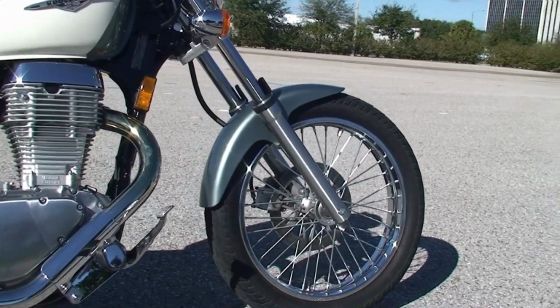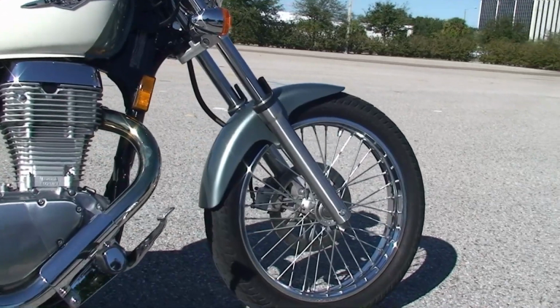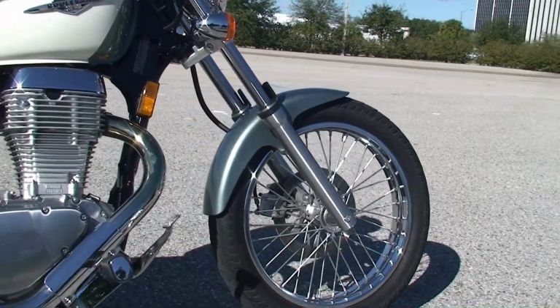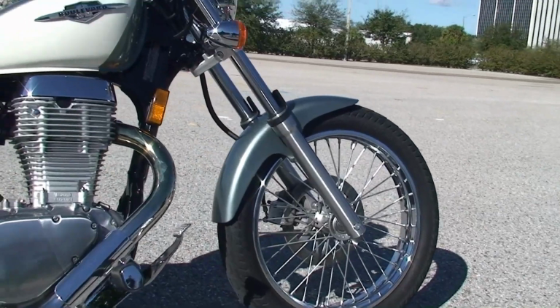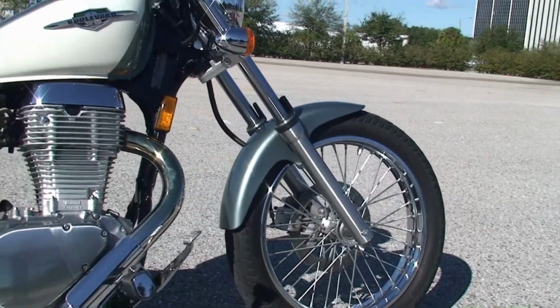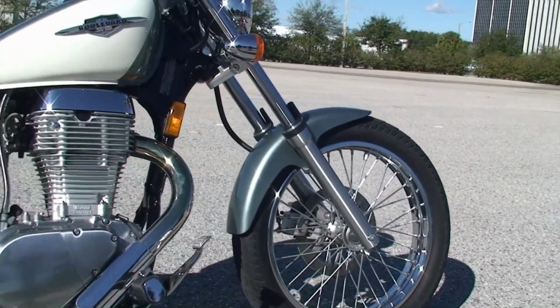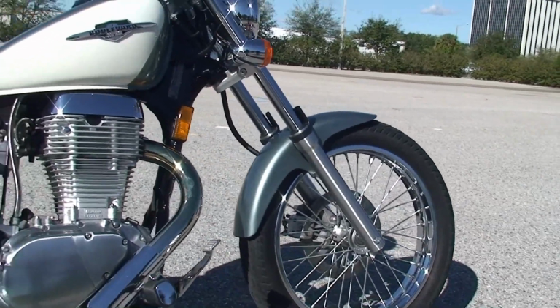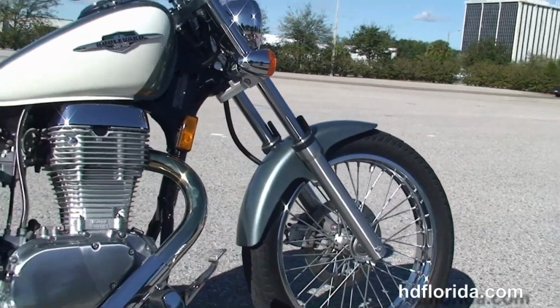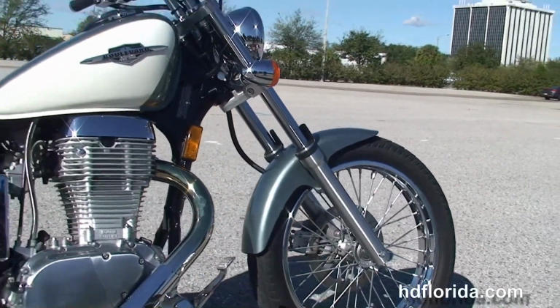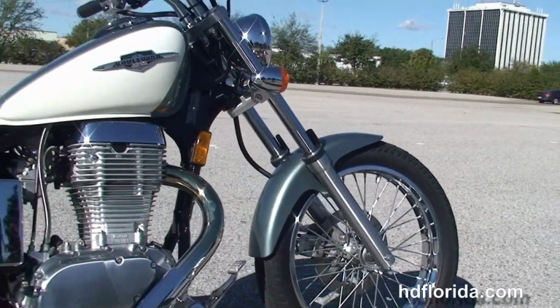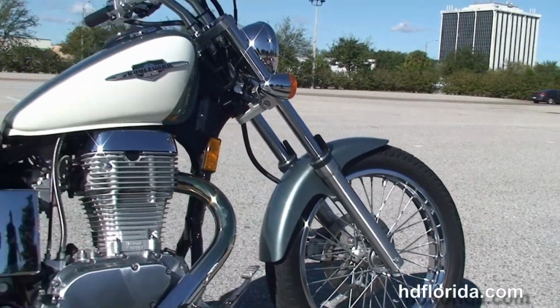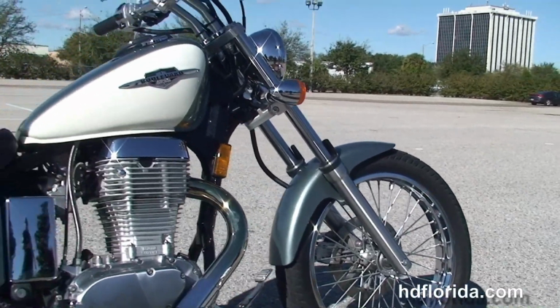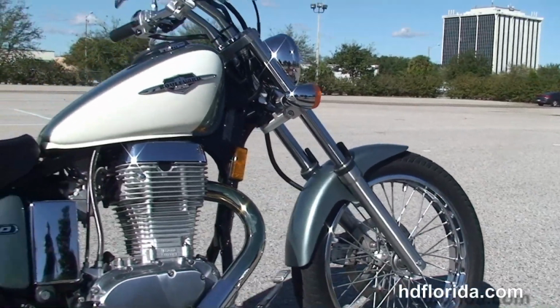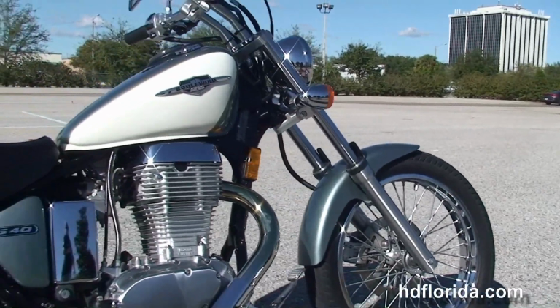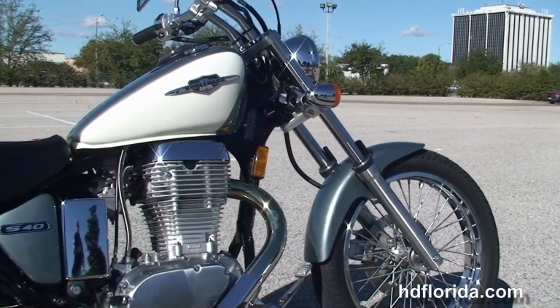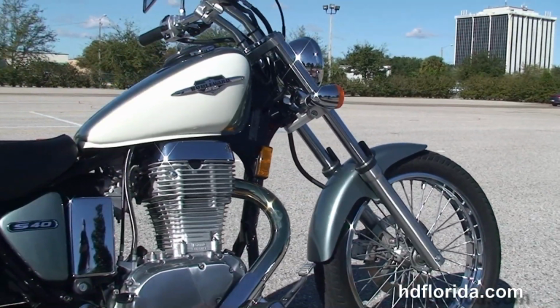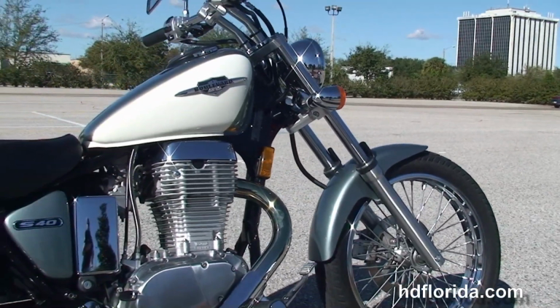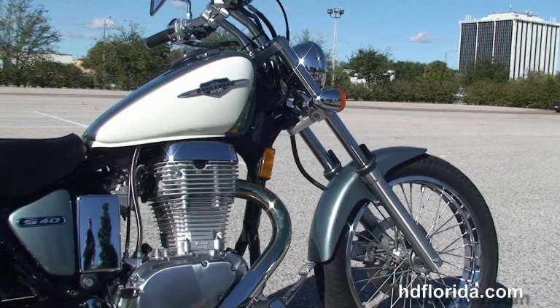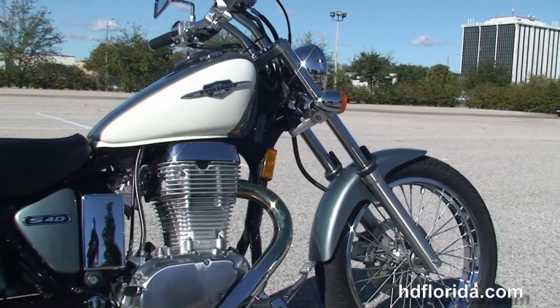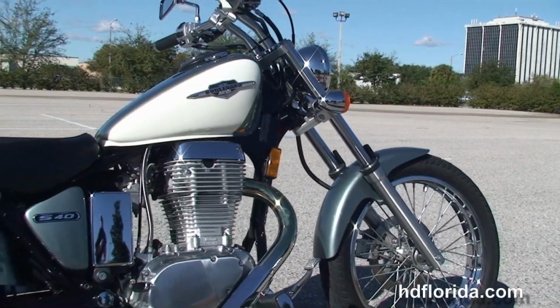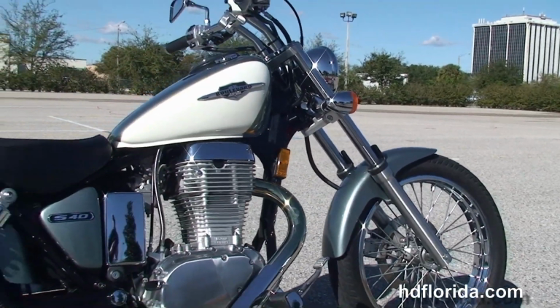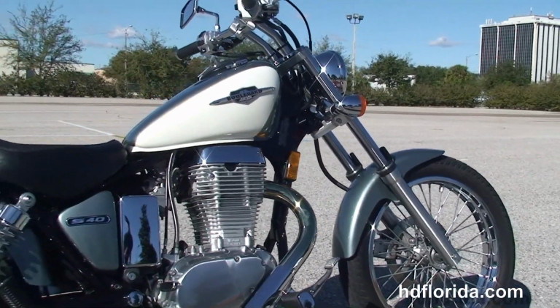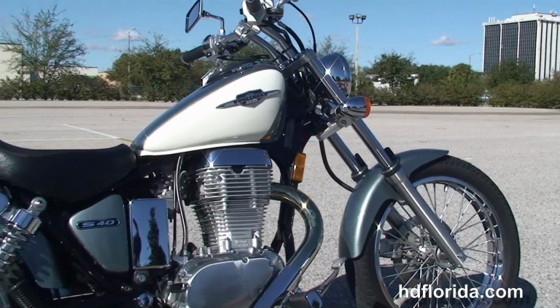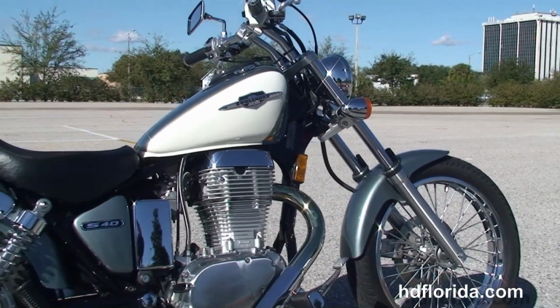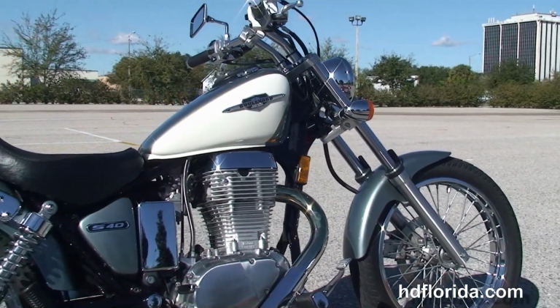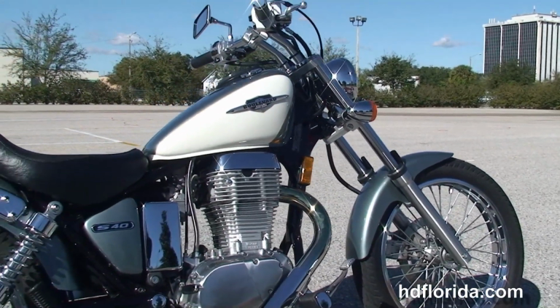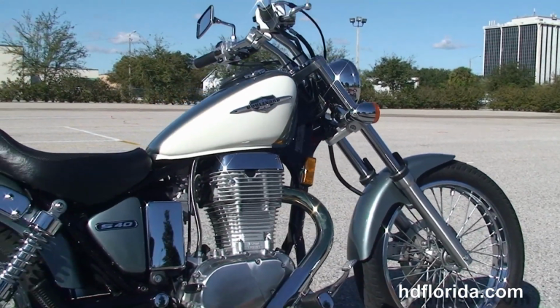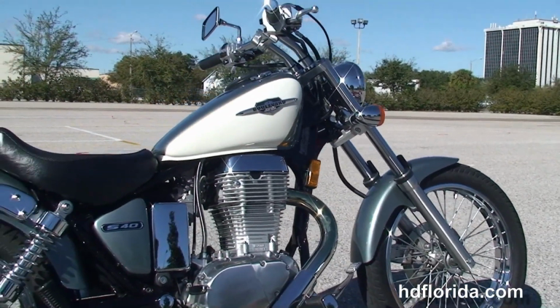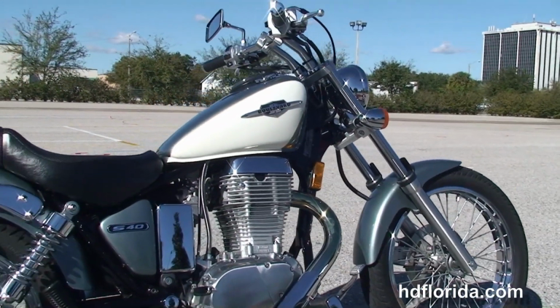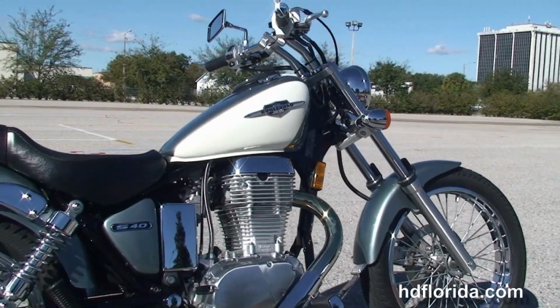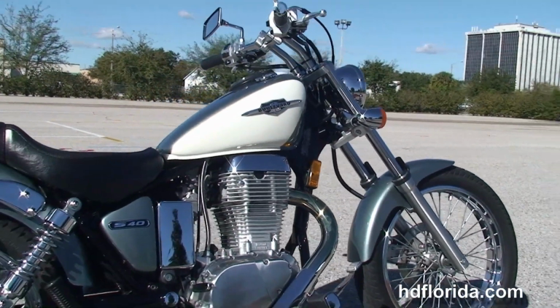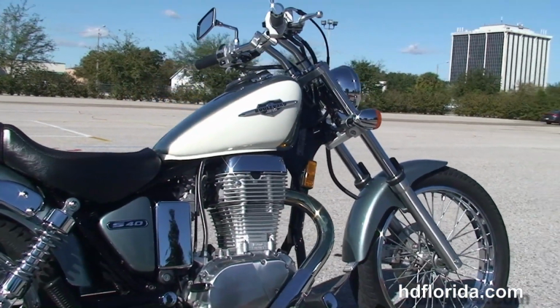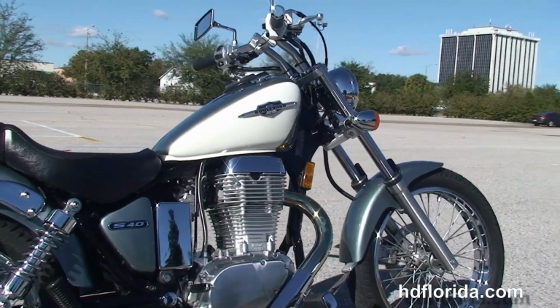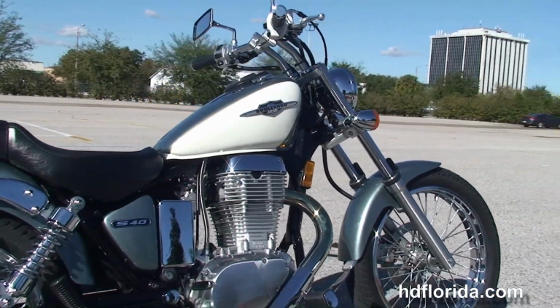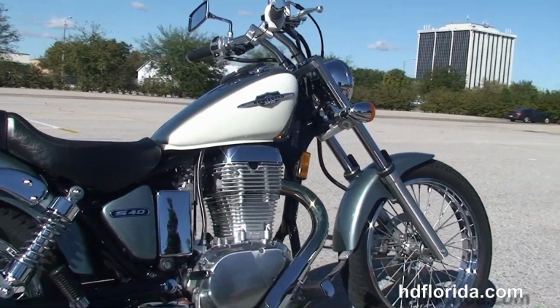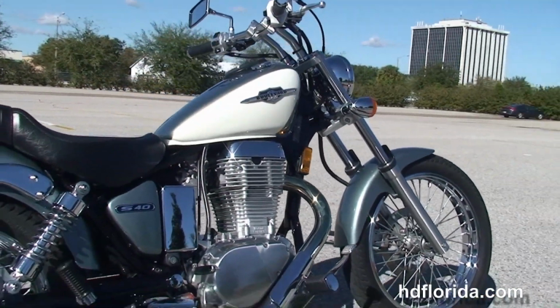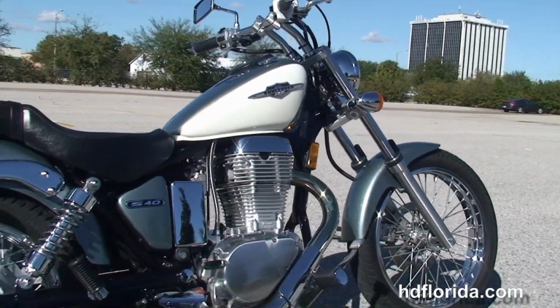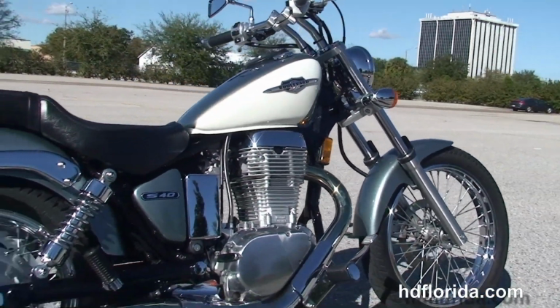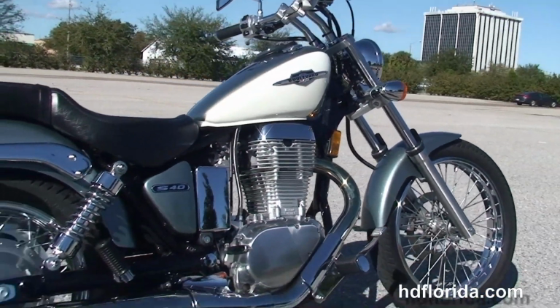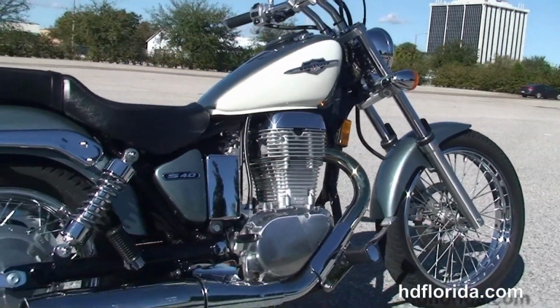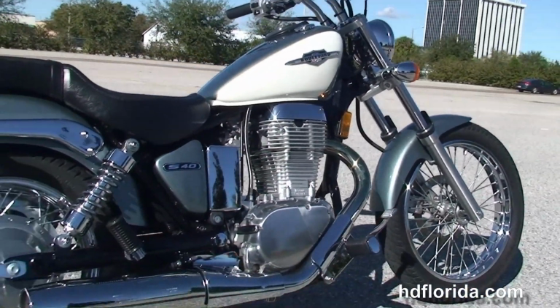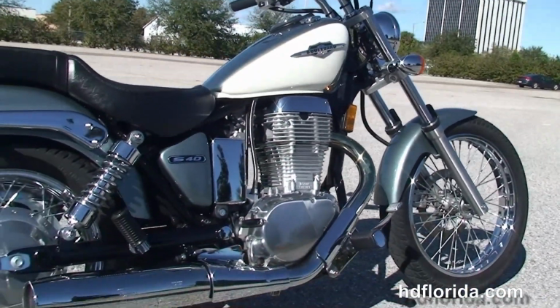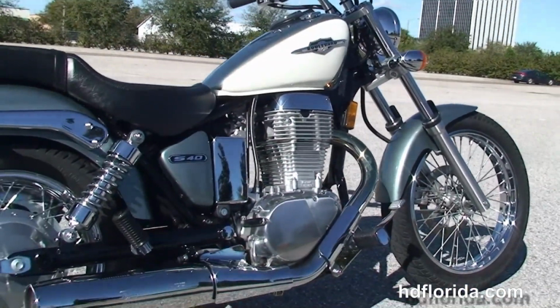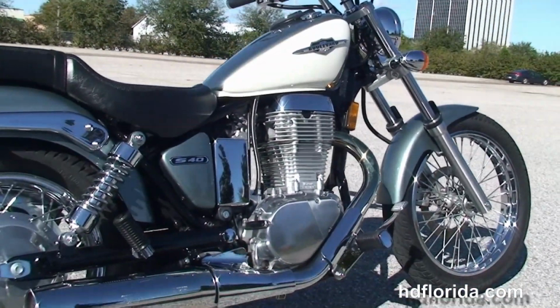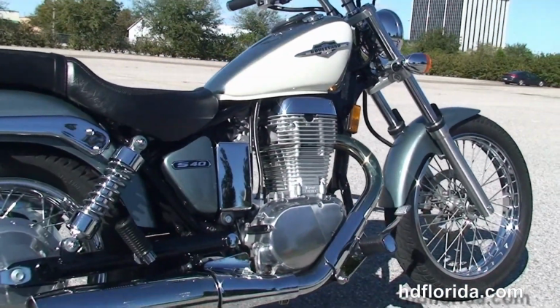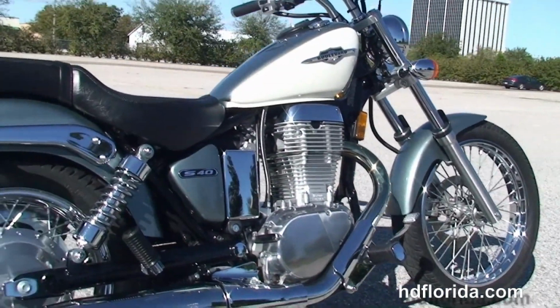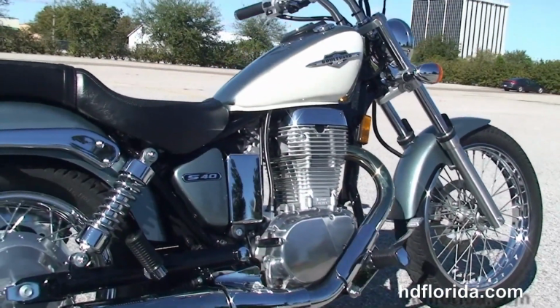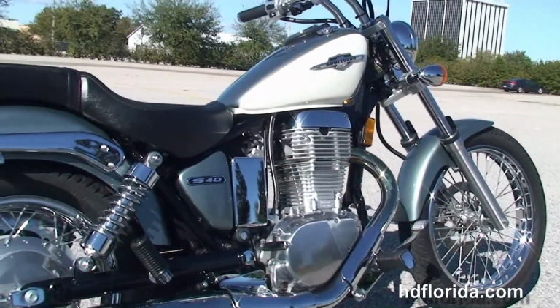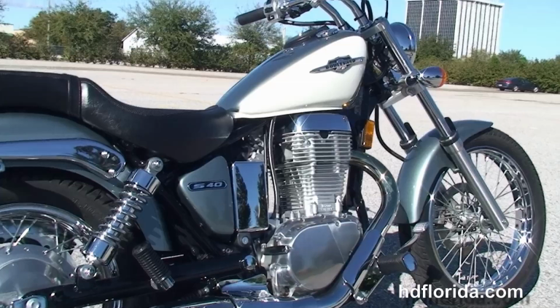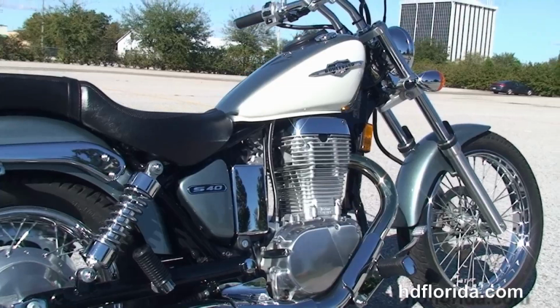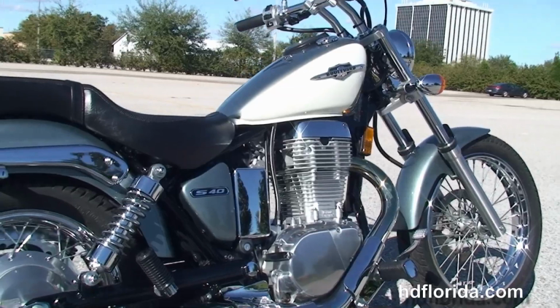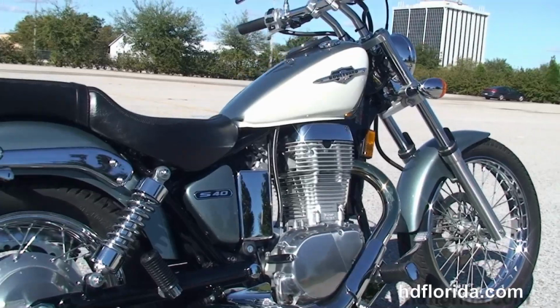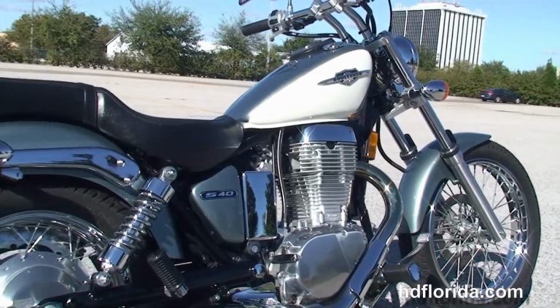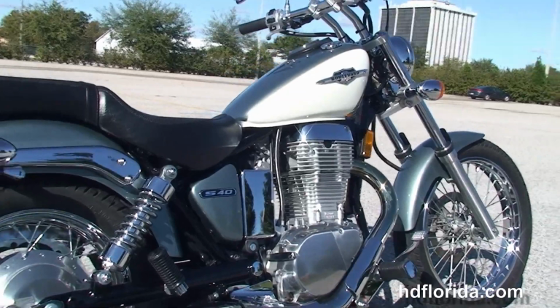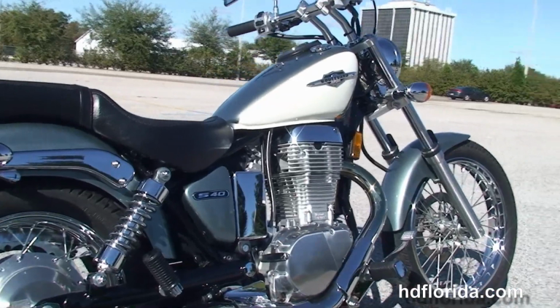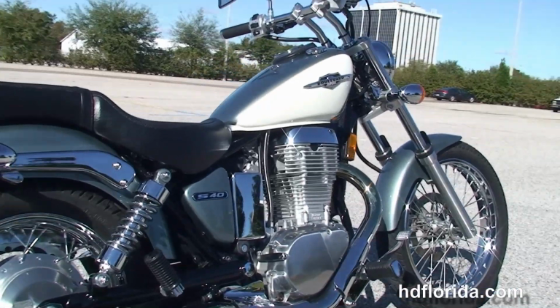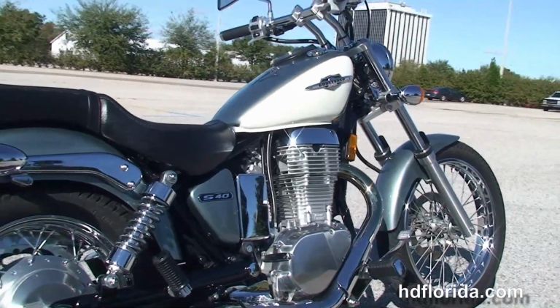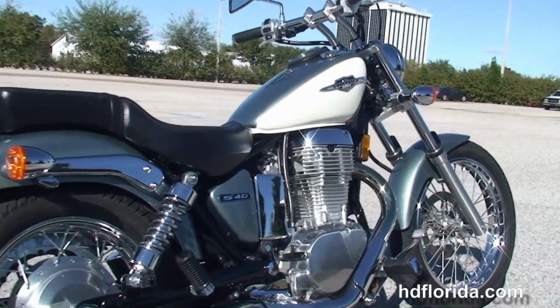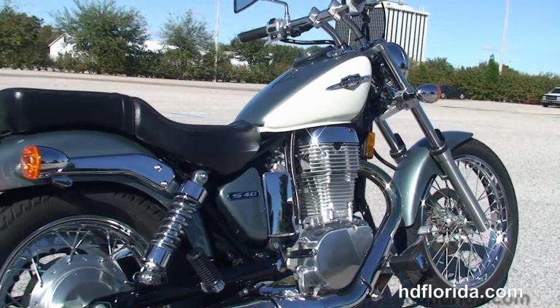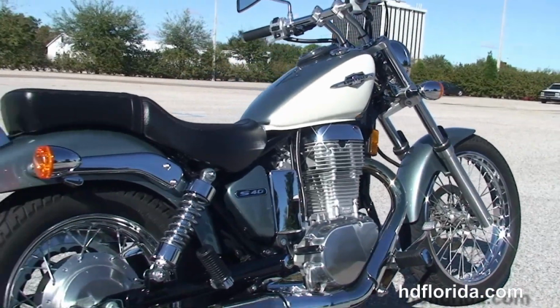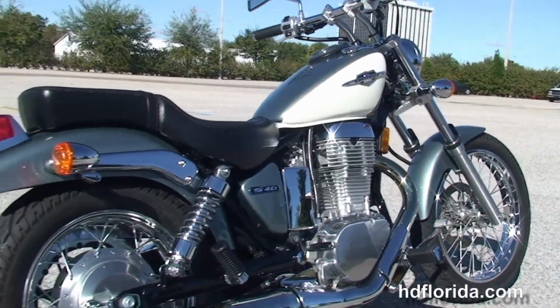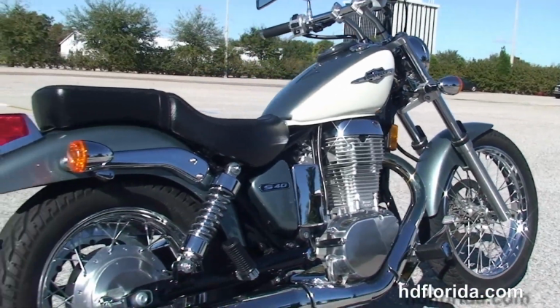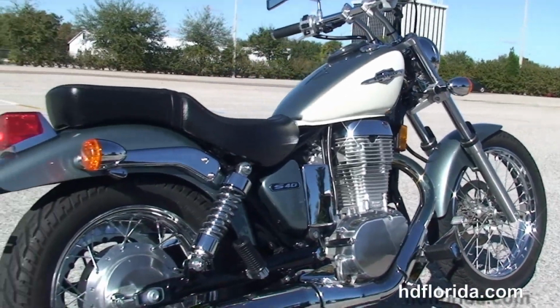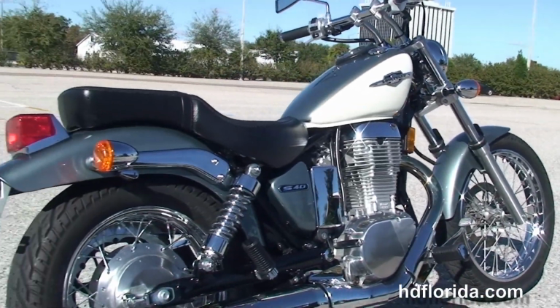This bike starts out front with the steel-laced 19-inch spoke wheels, single disc brakes, and we'll move back to the forward controls.